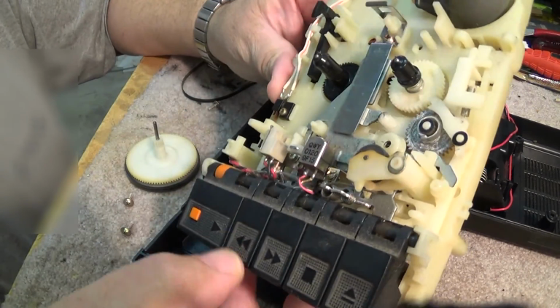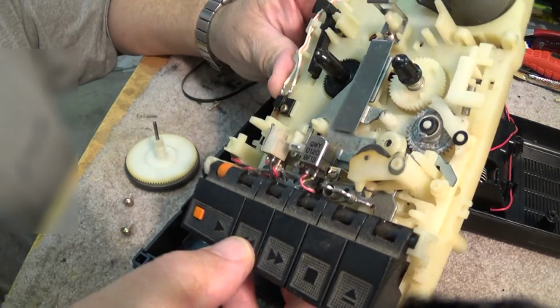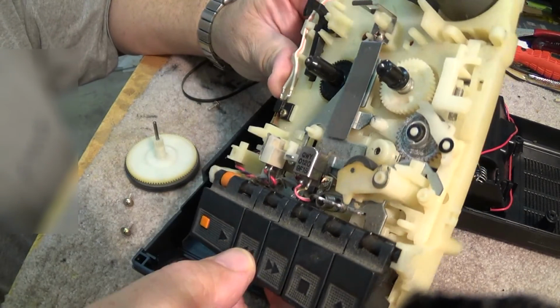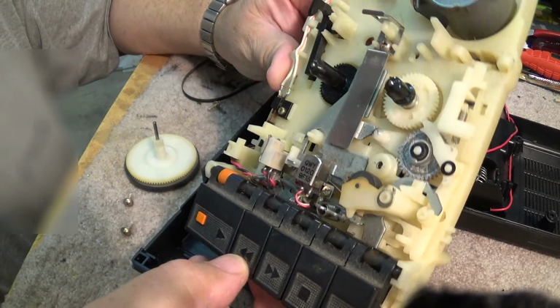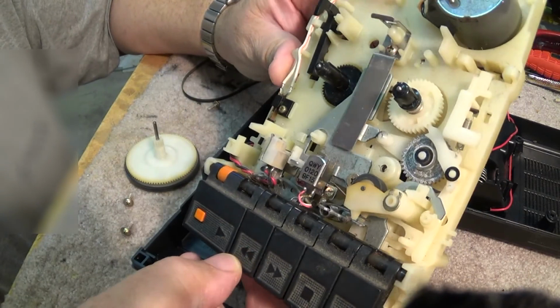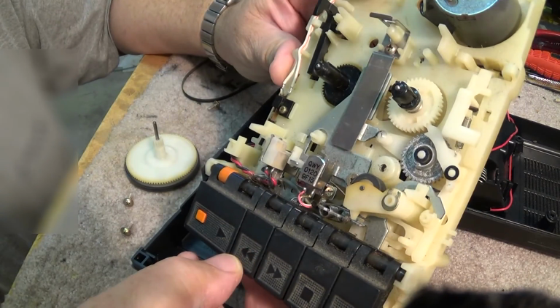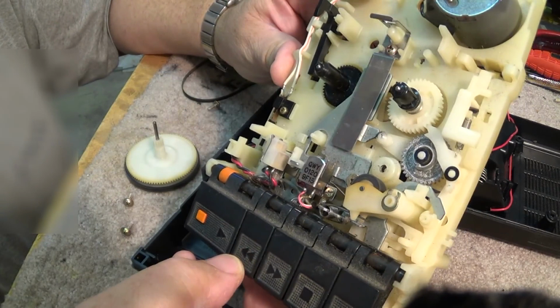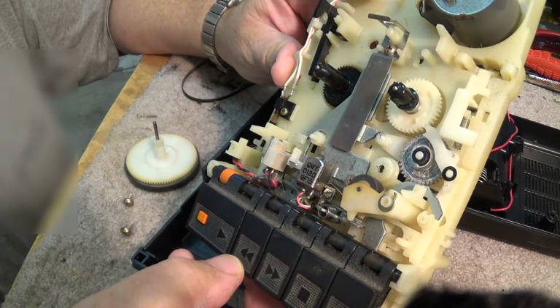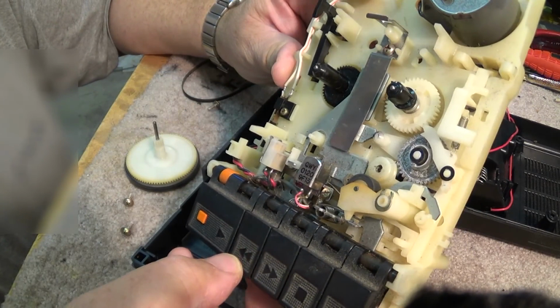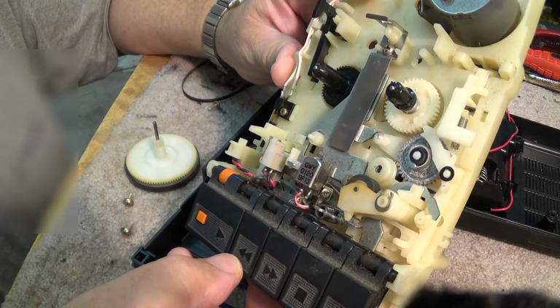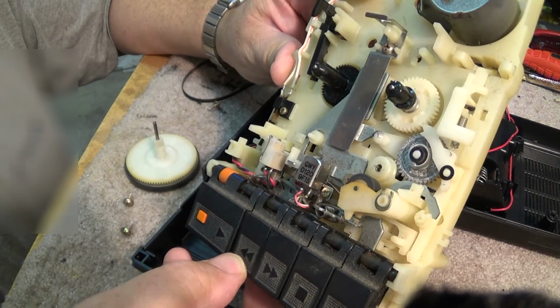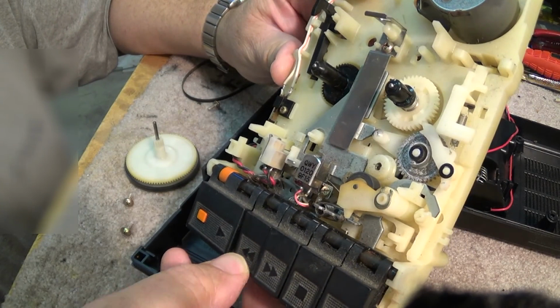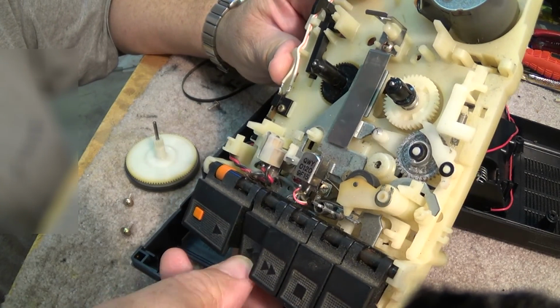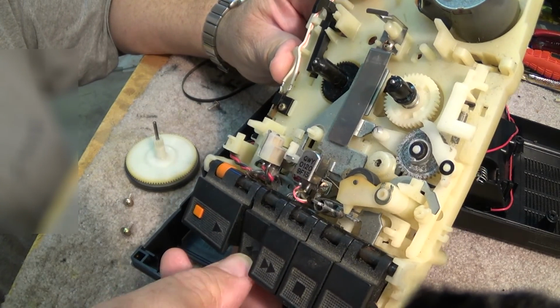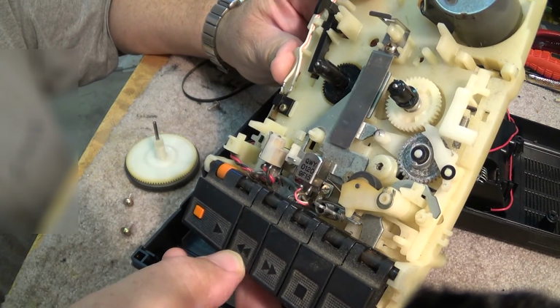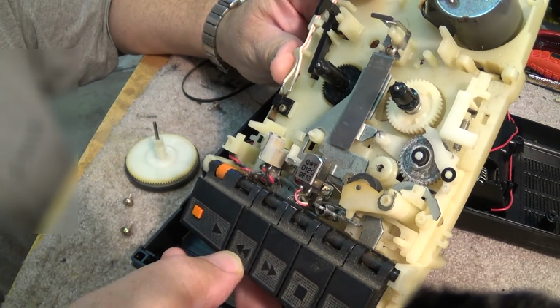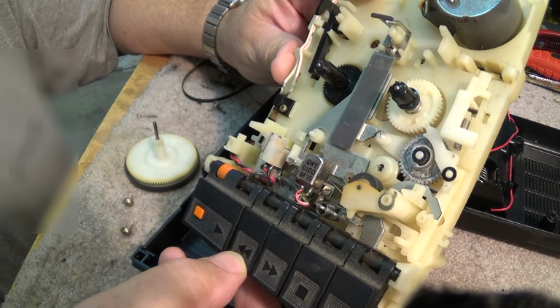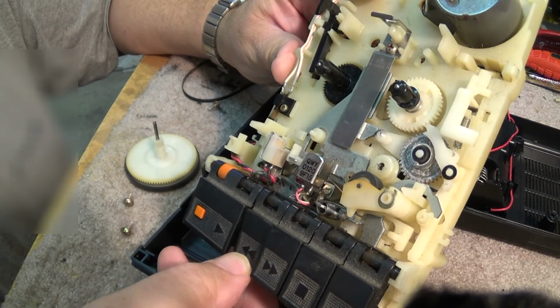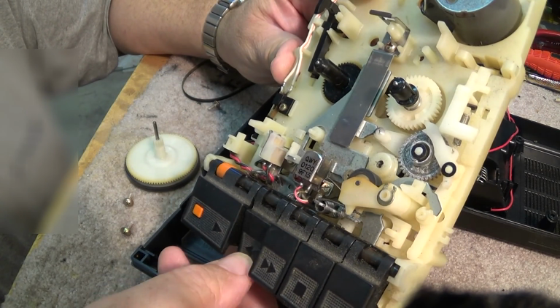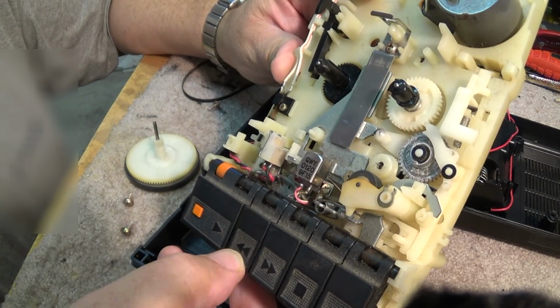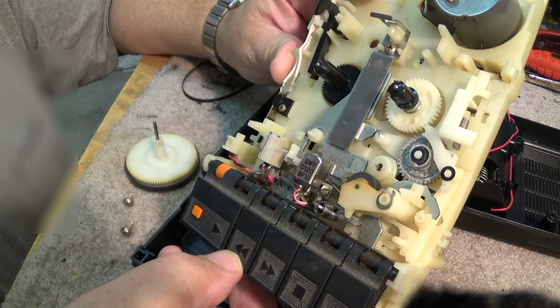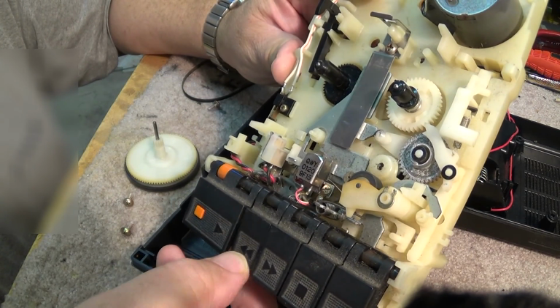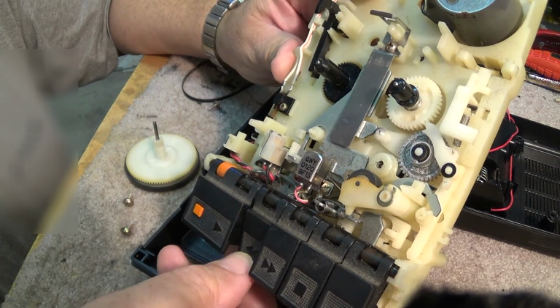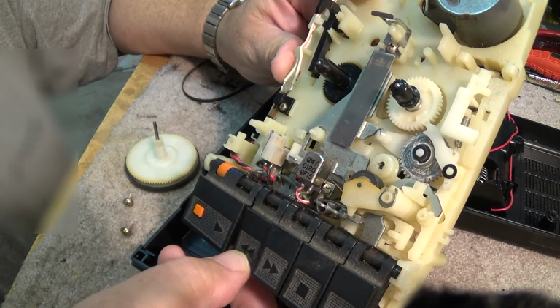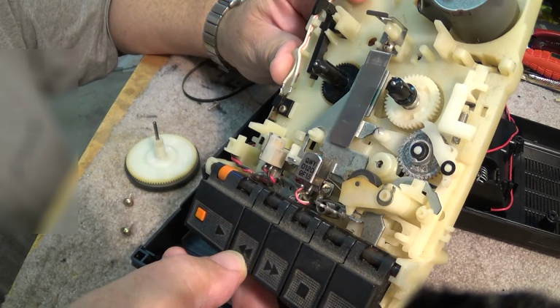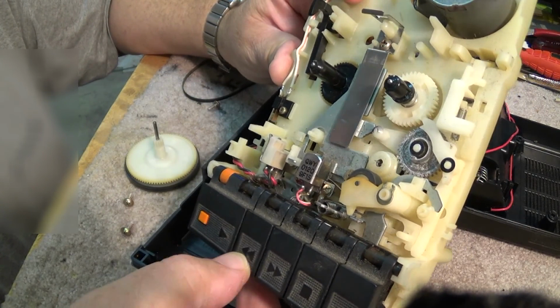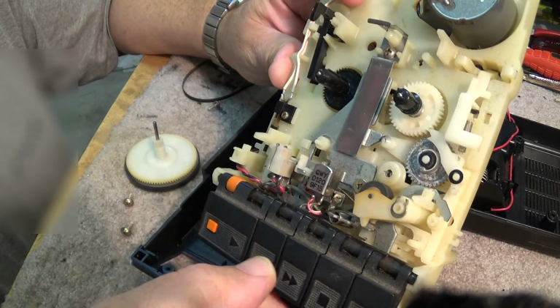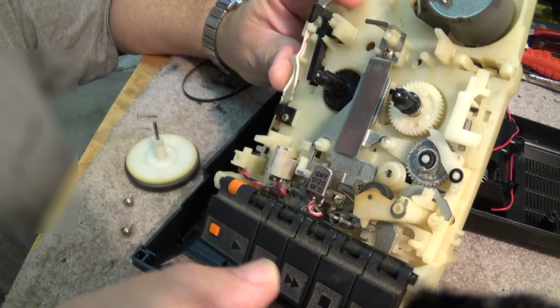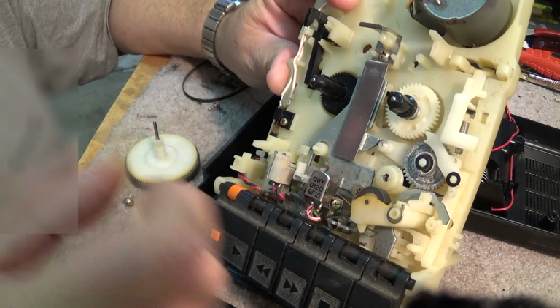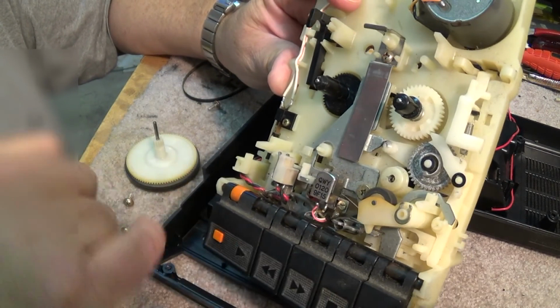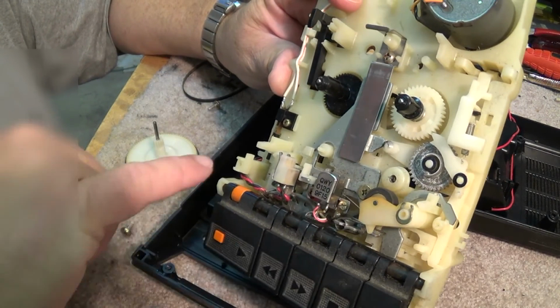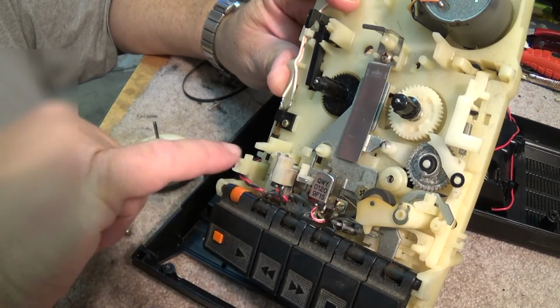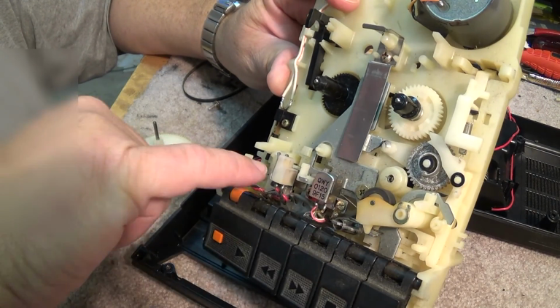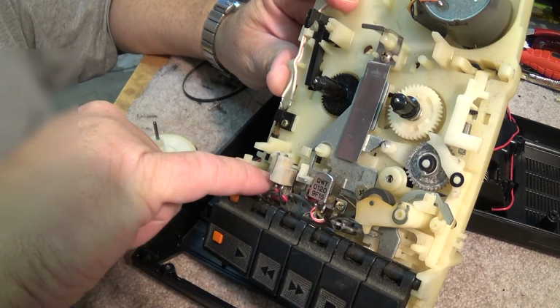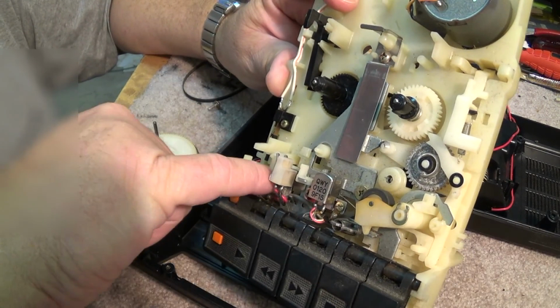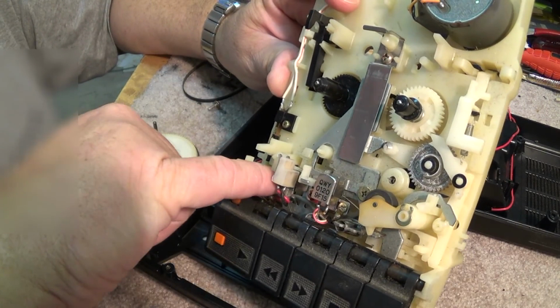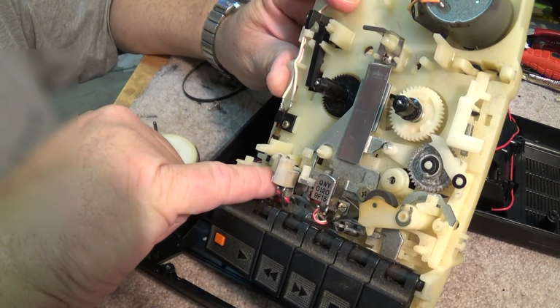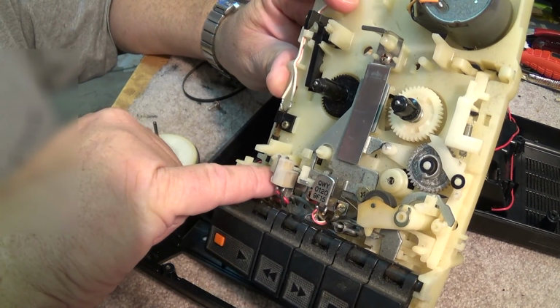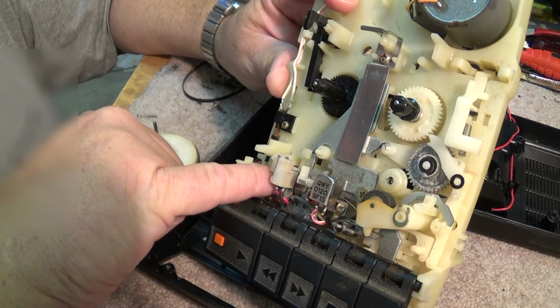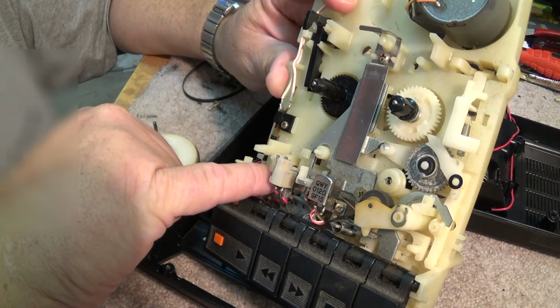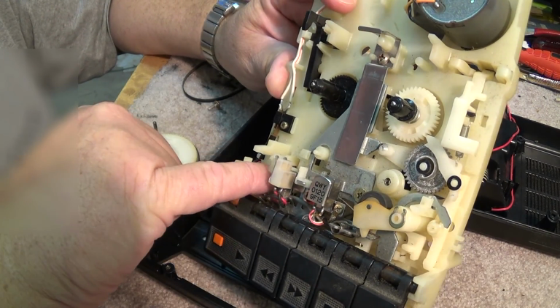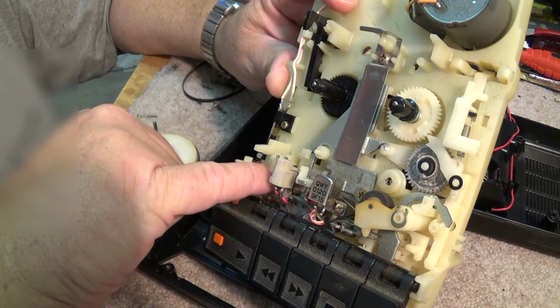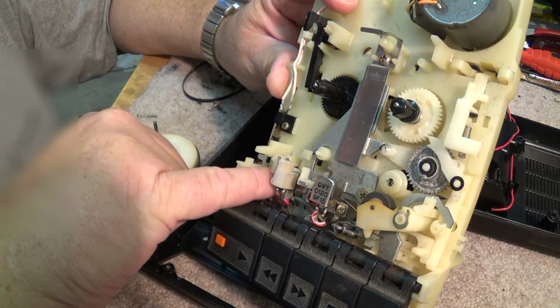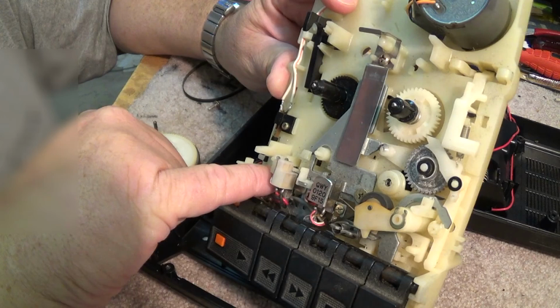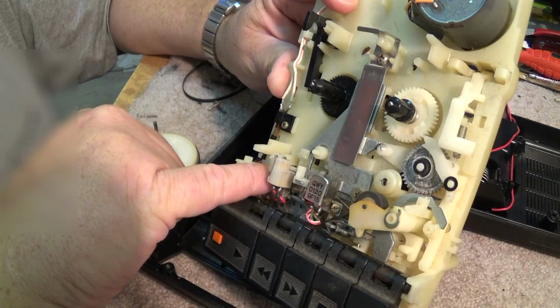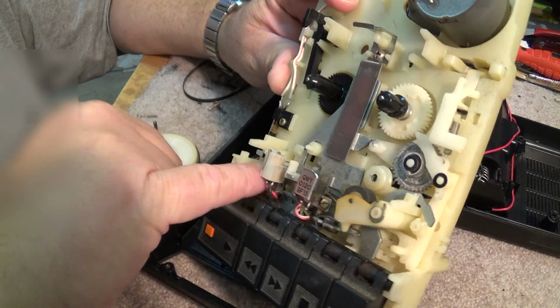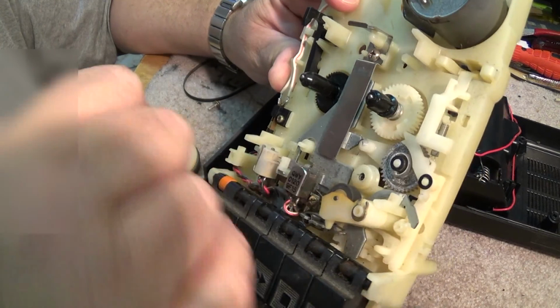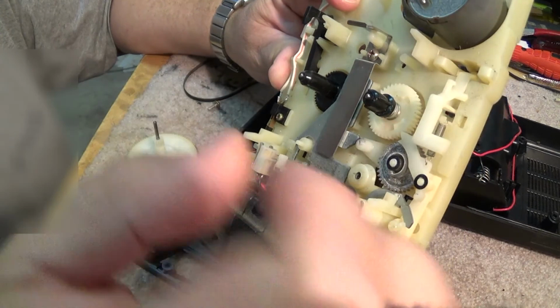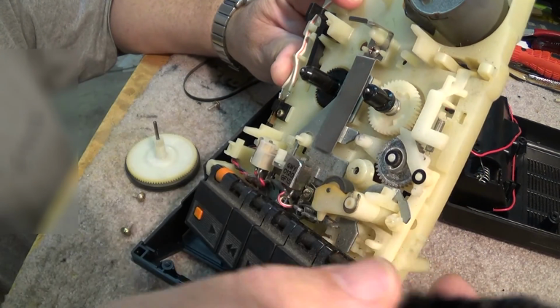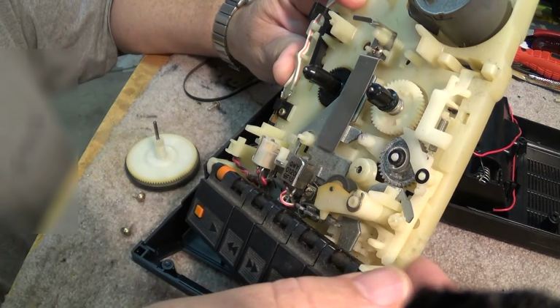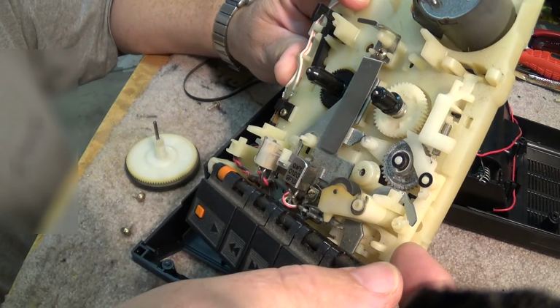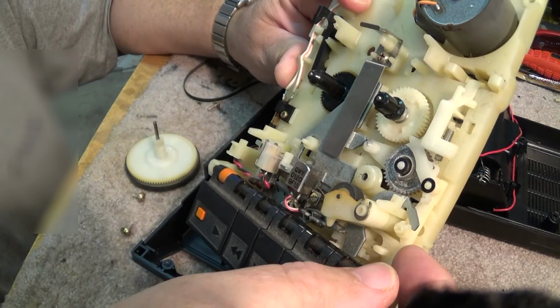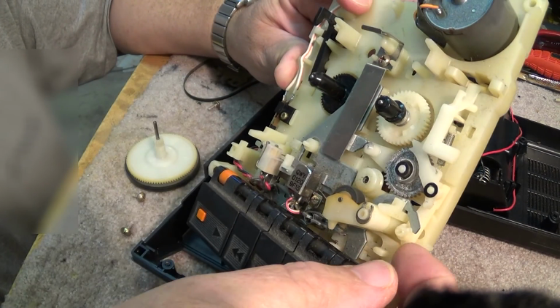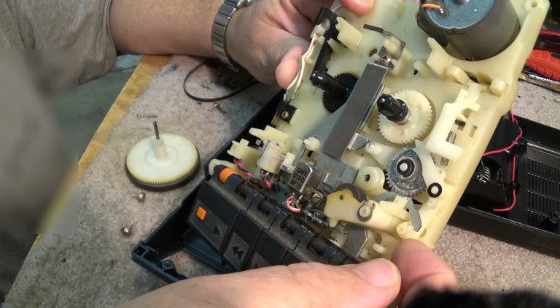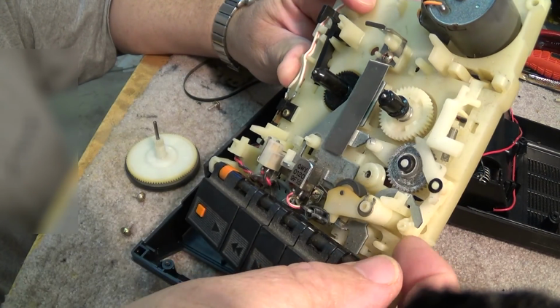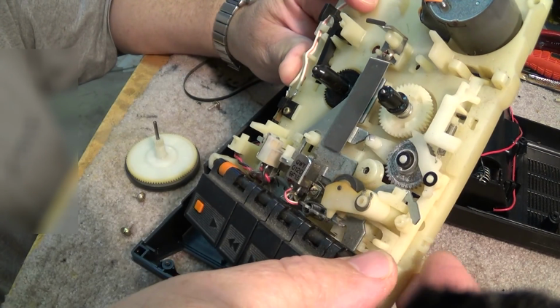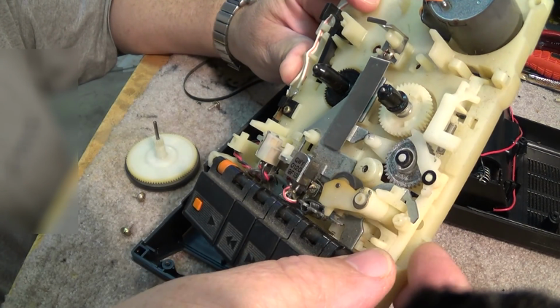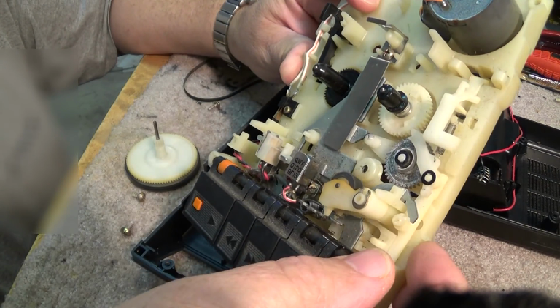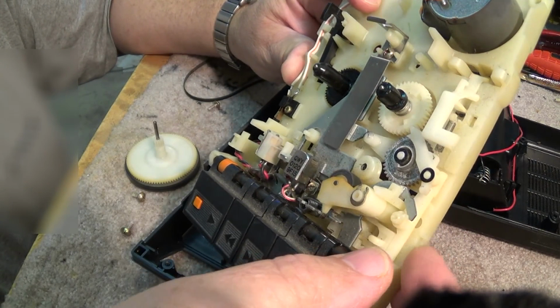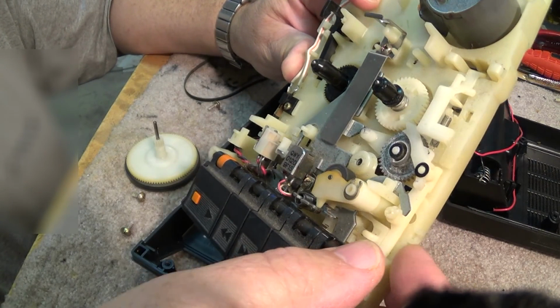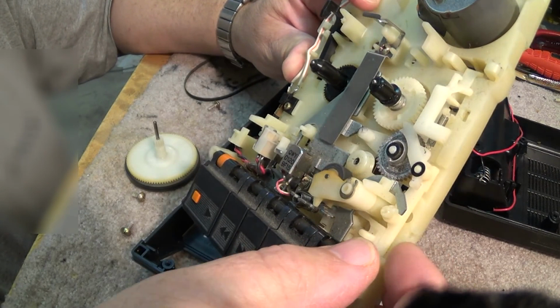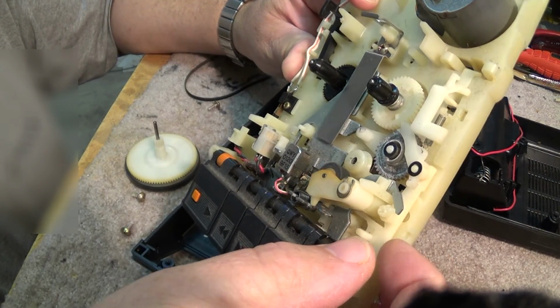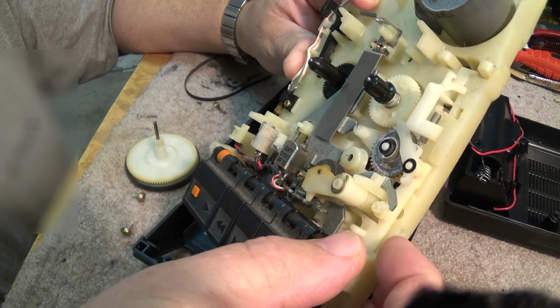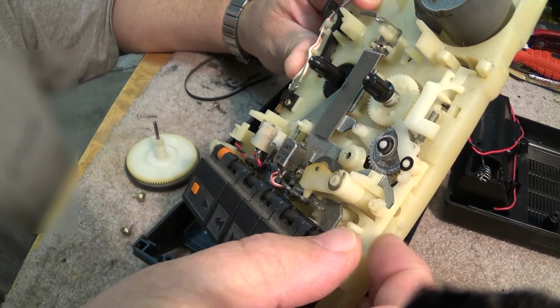So if you've got a problem with one of these things, it's going to be probably one of these plastic pieces that's either broken or worn, or it's going to be a spring that has come off.